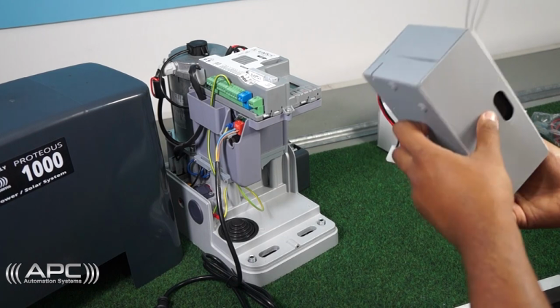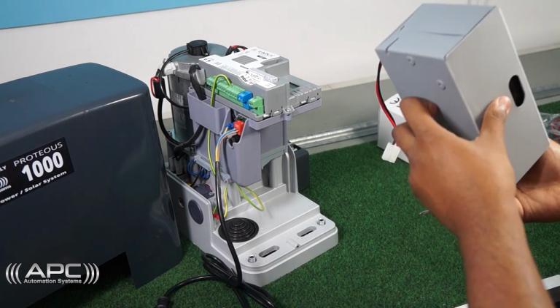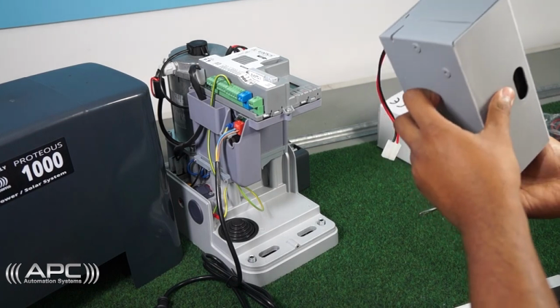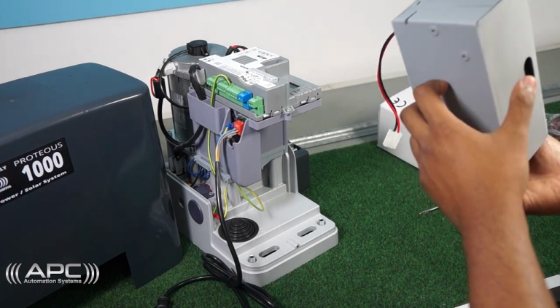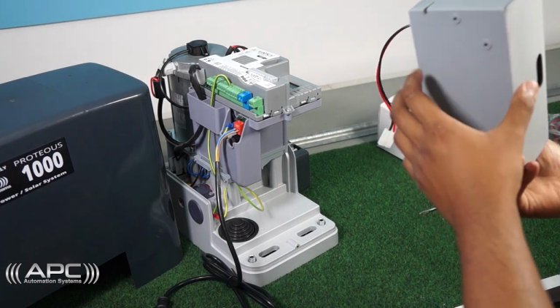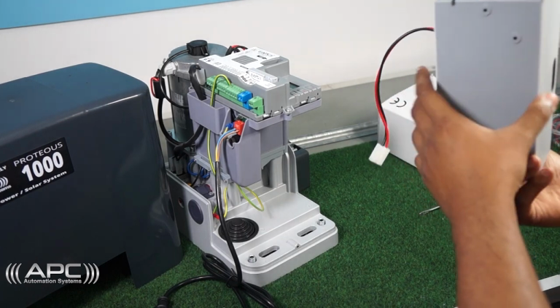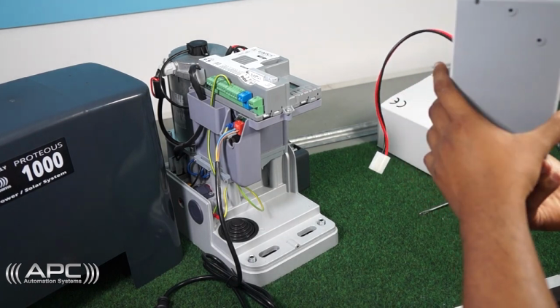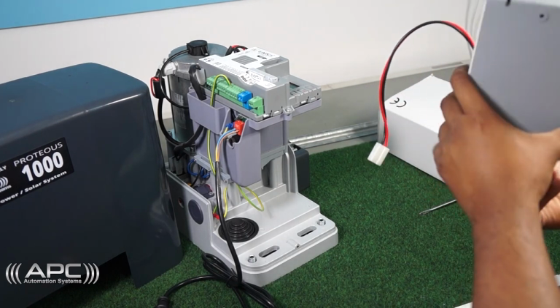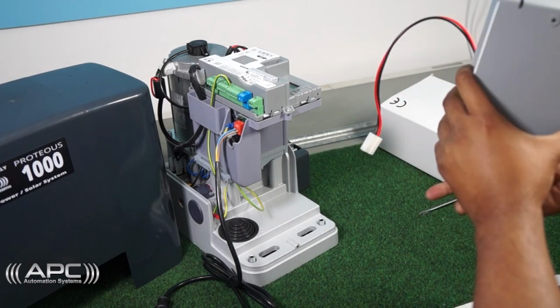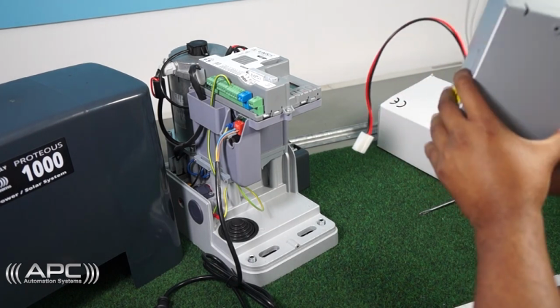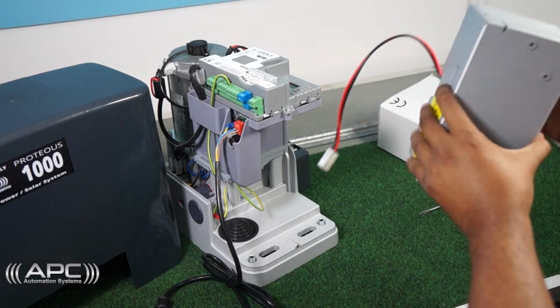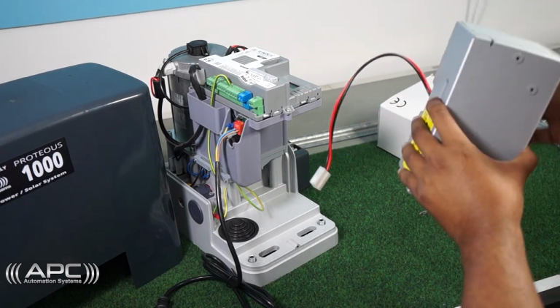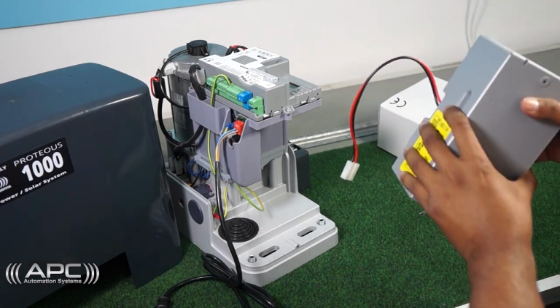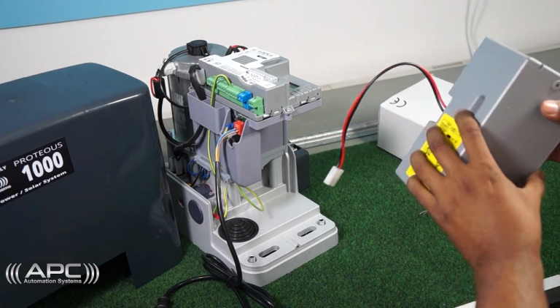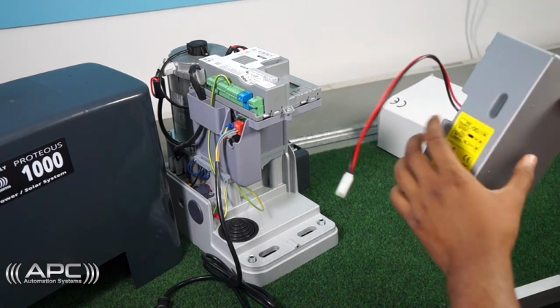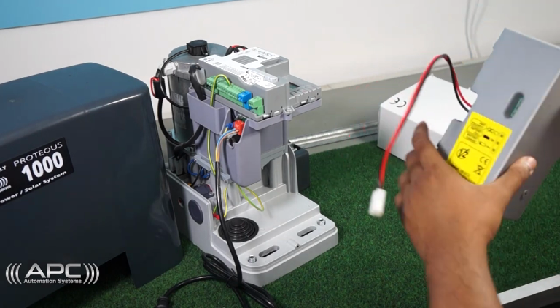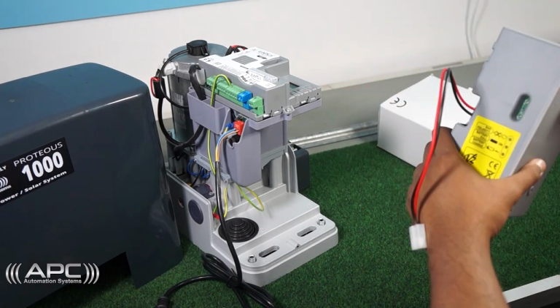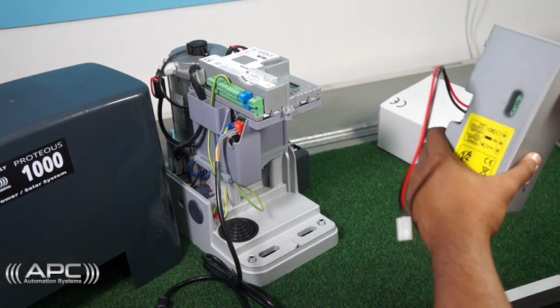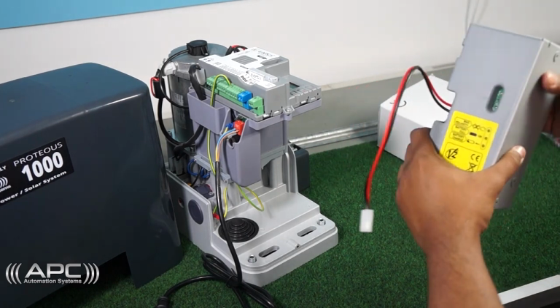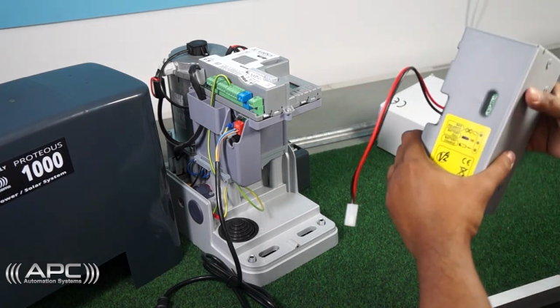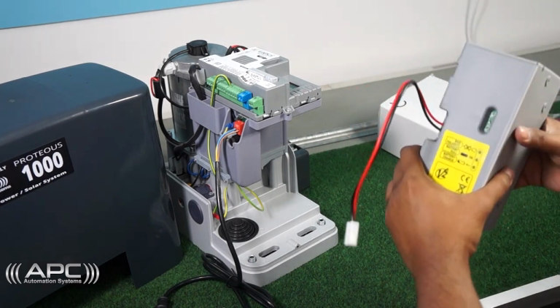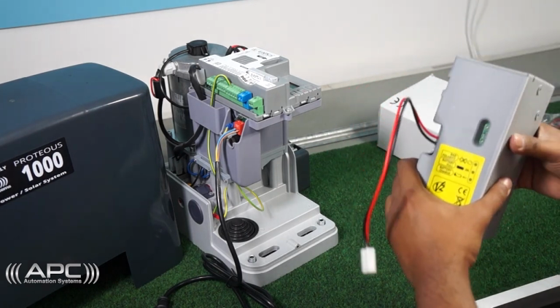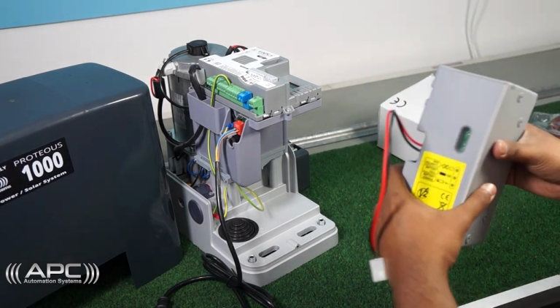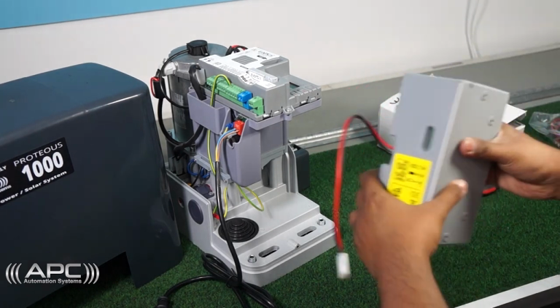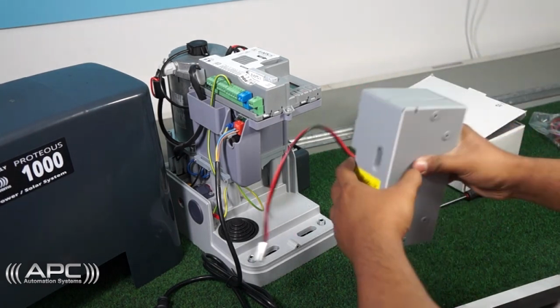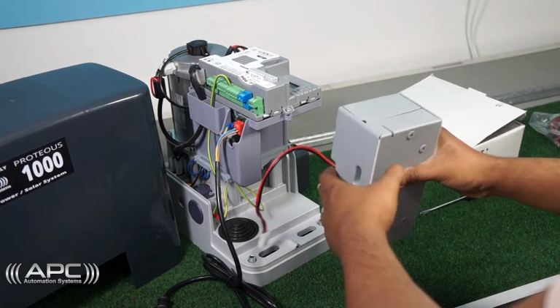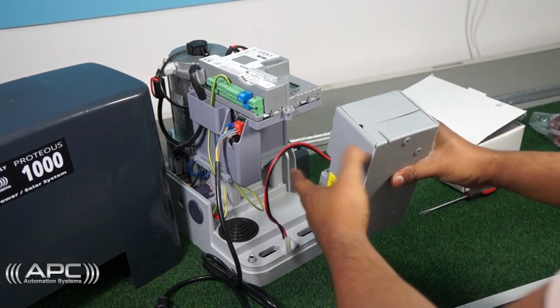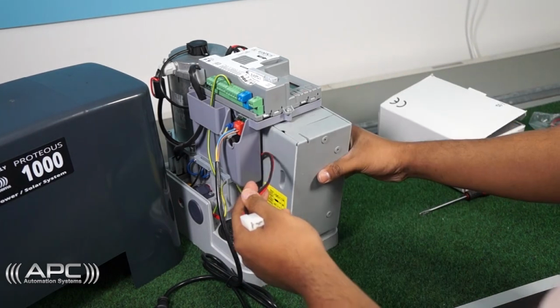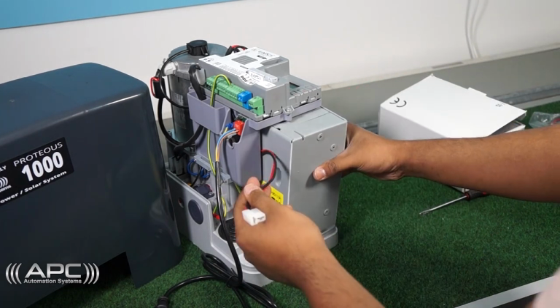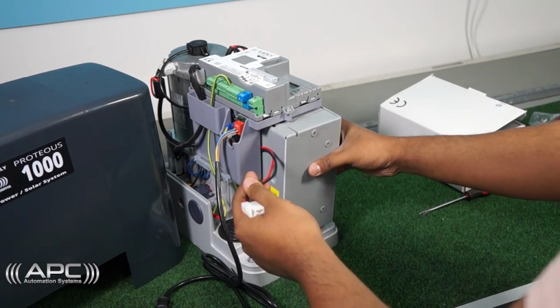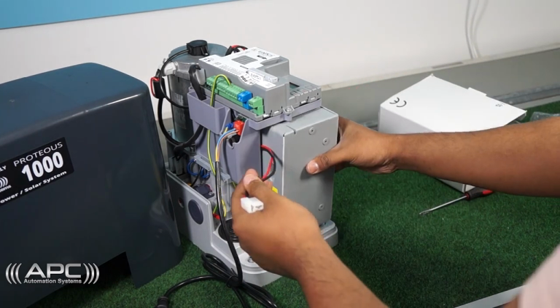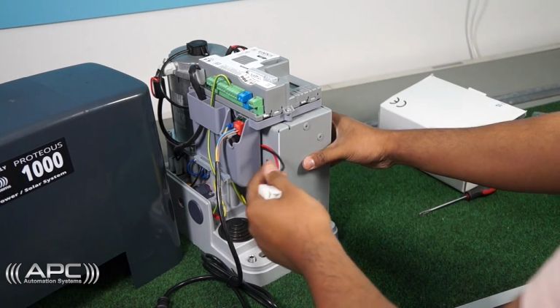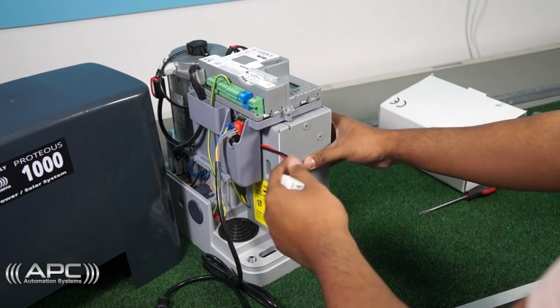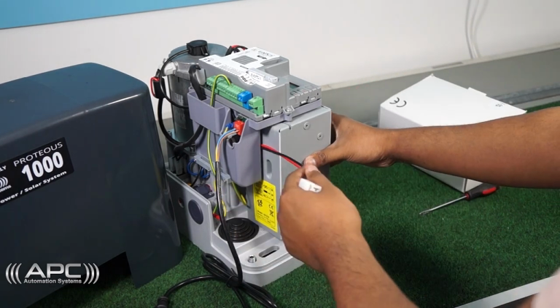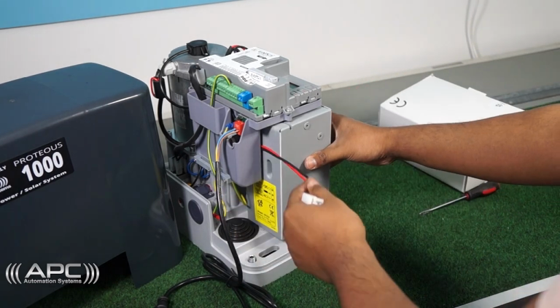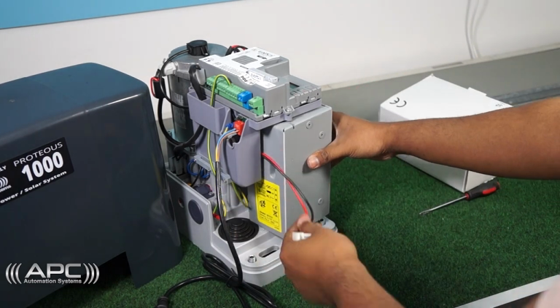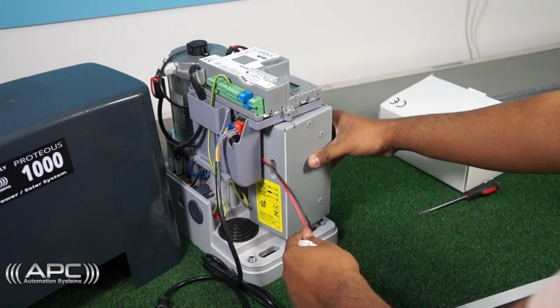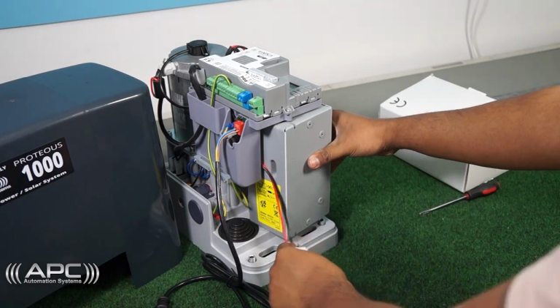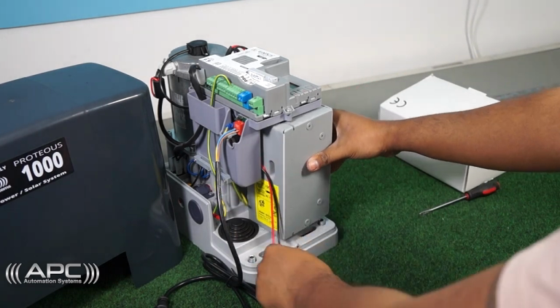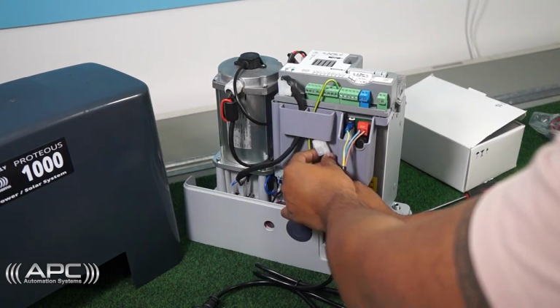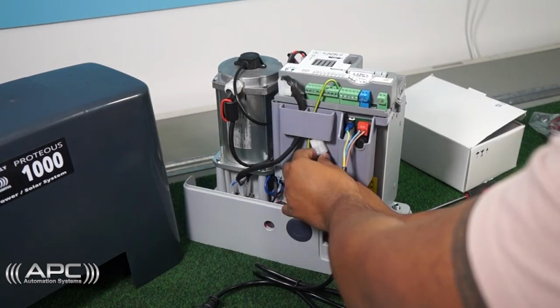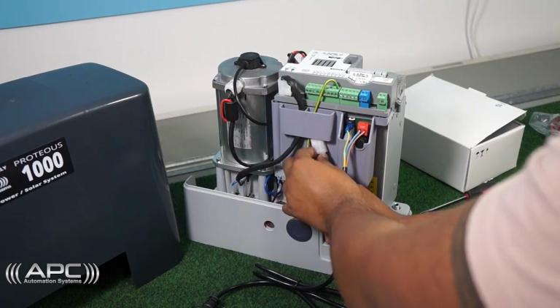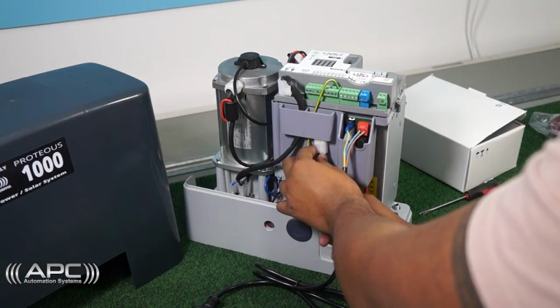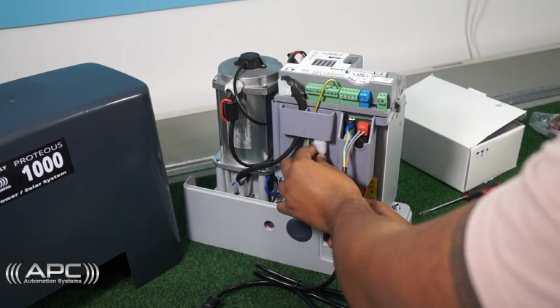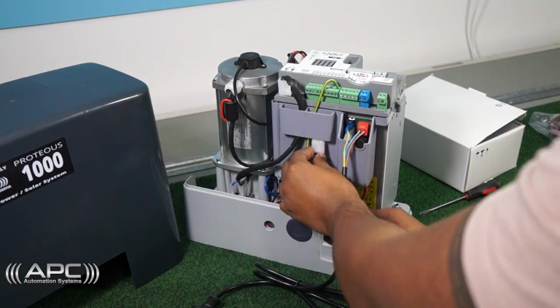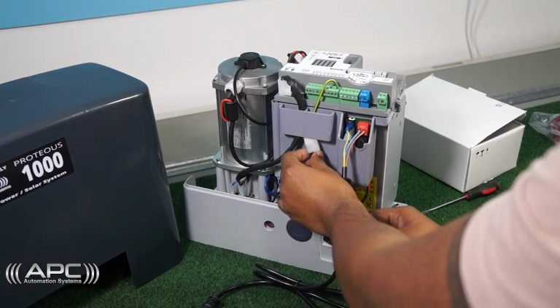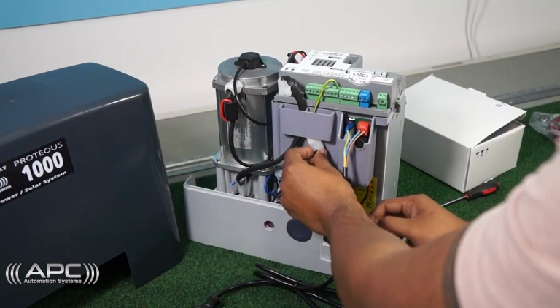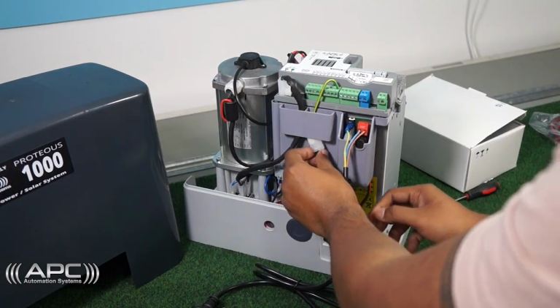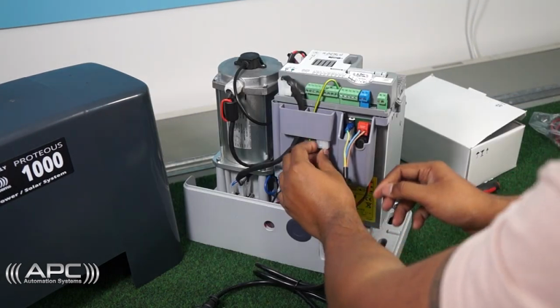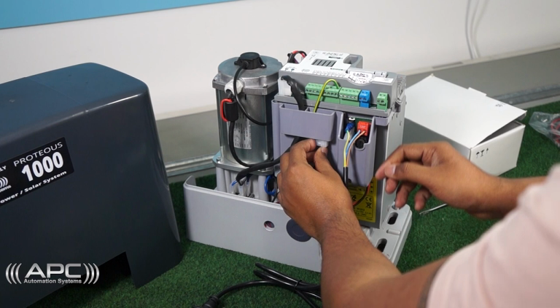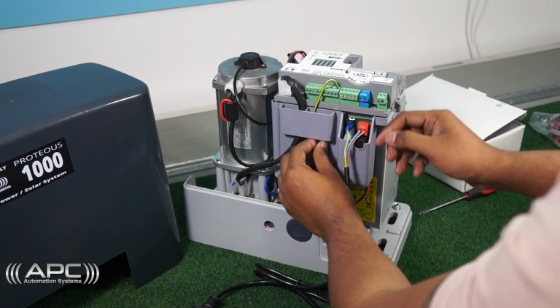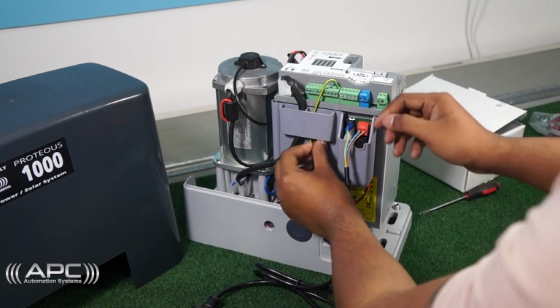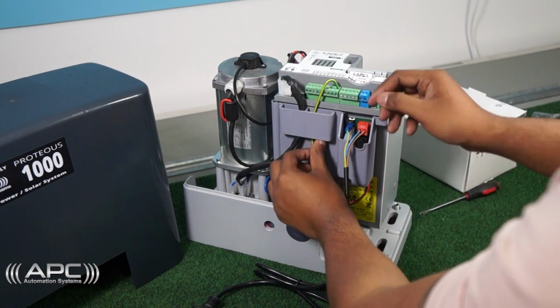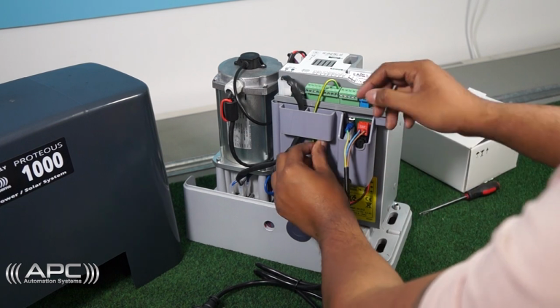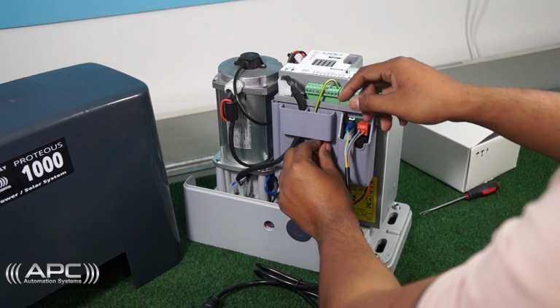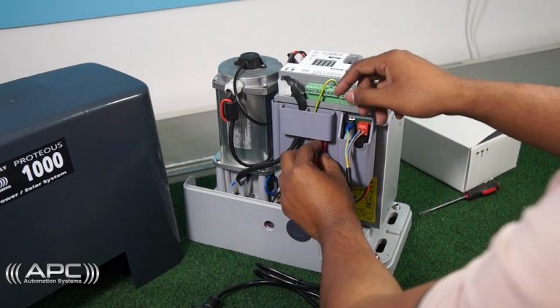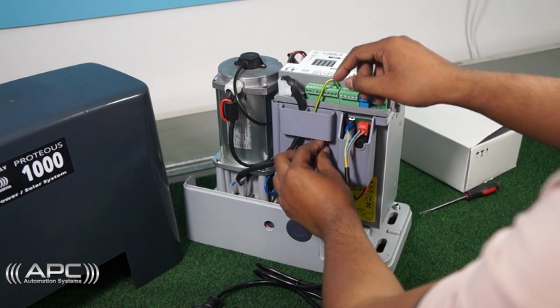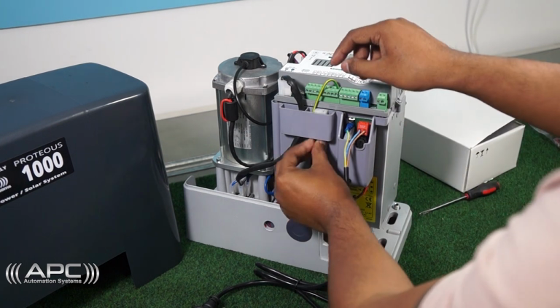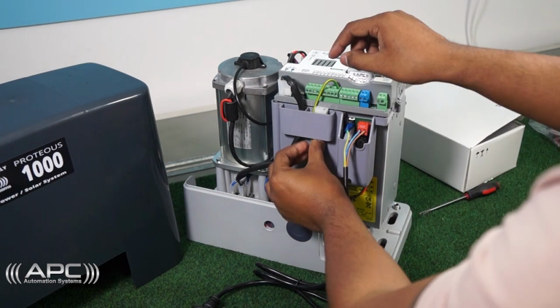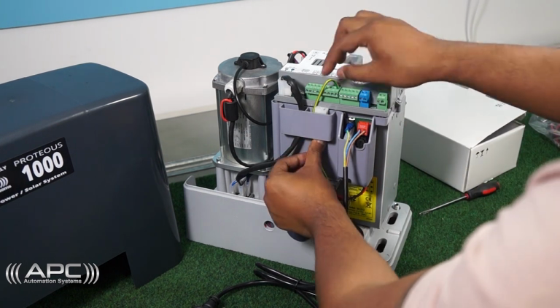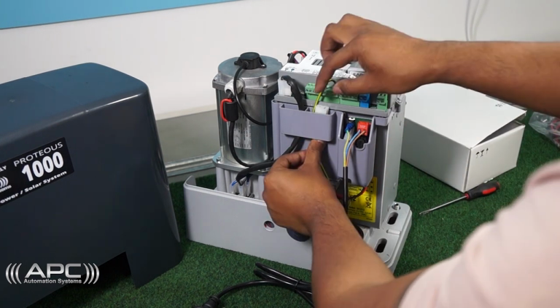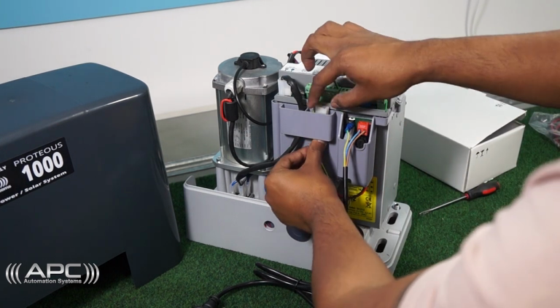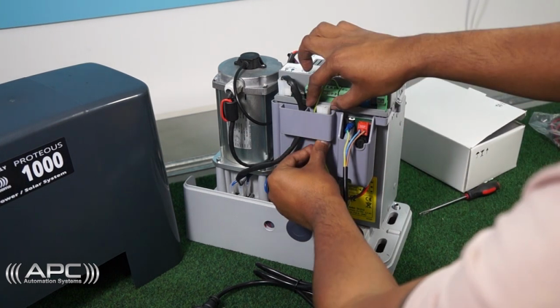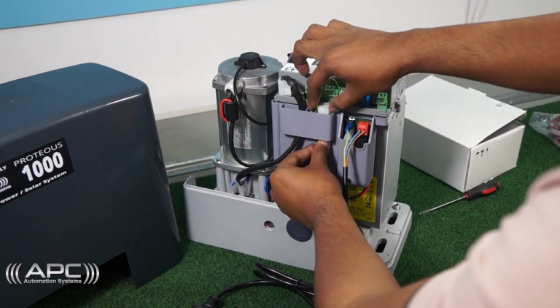Now close the external battery module box and place it inside the Proteus 1000 gate opener.